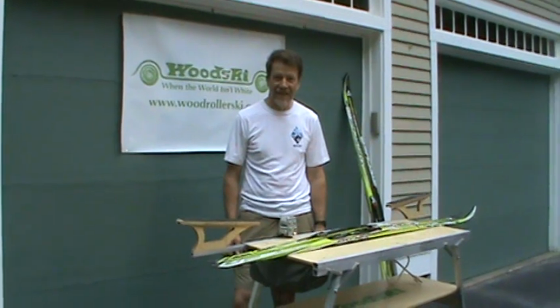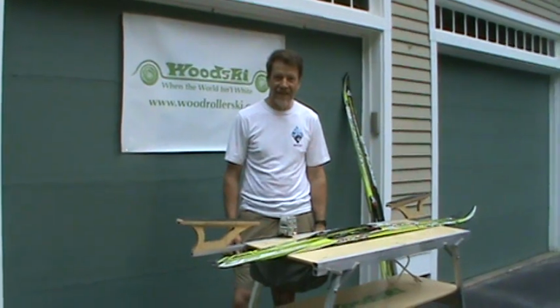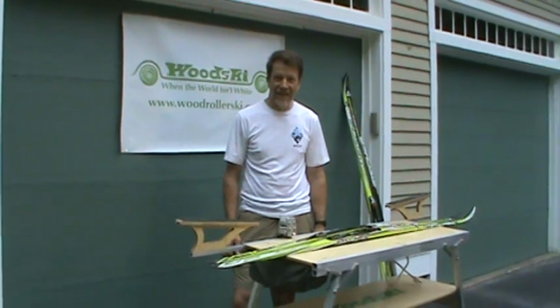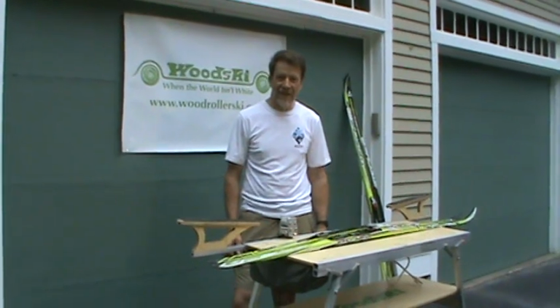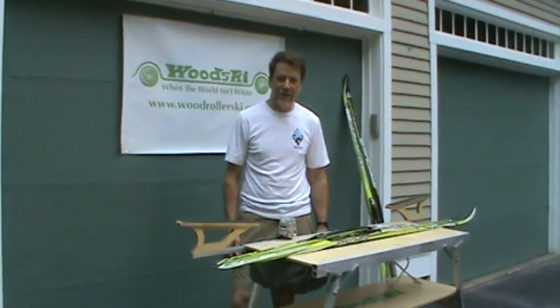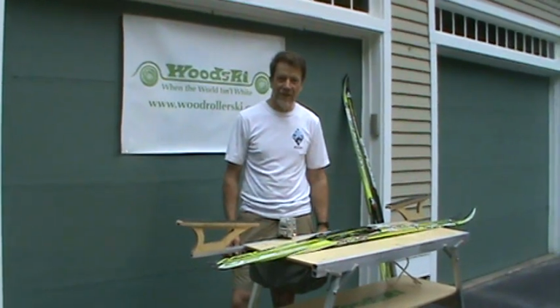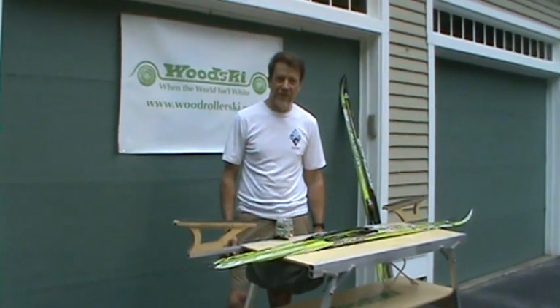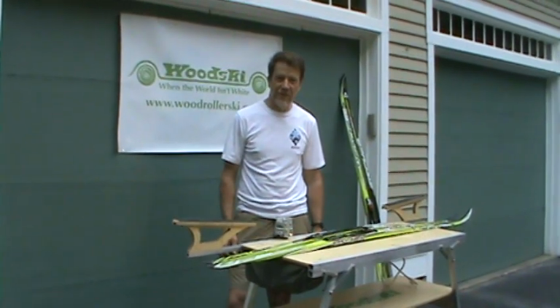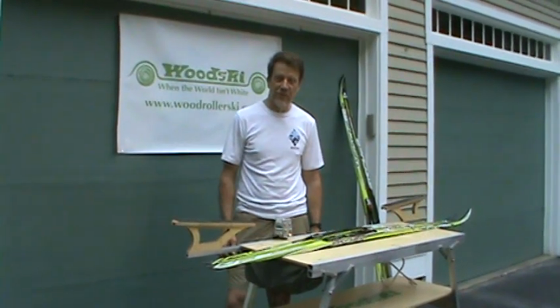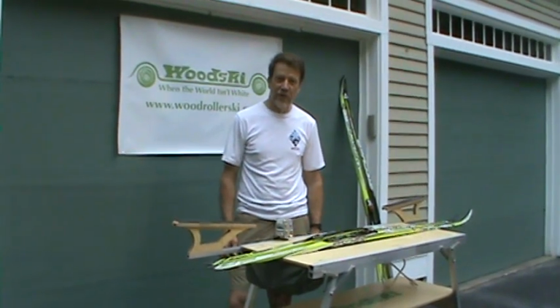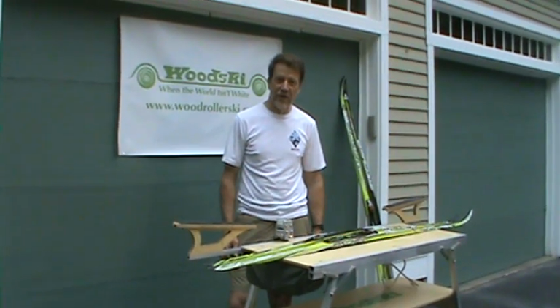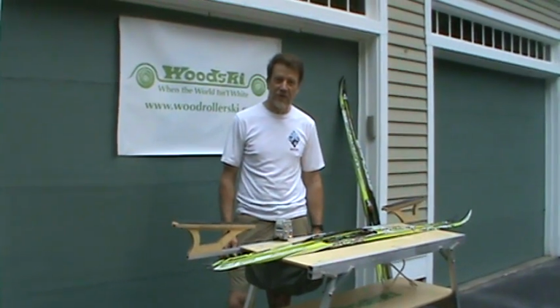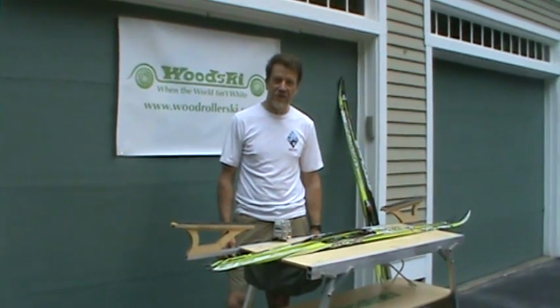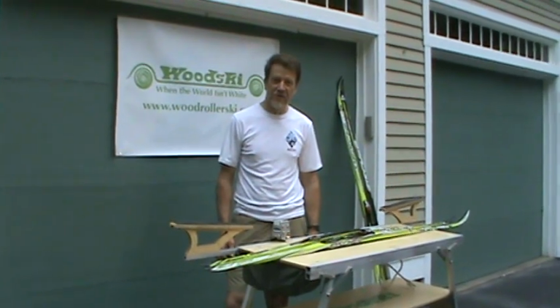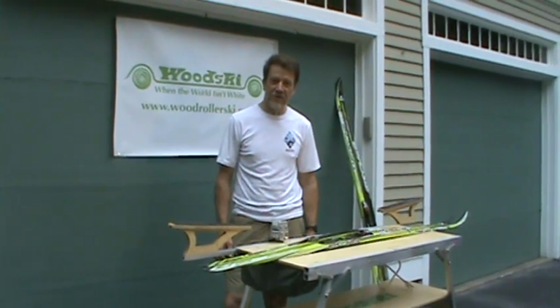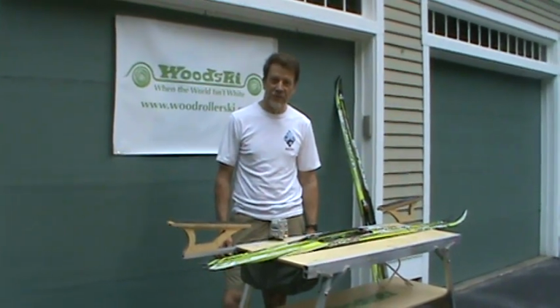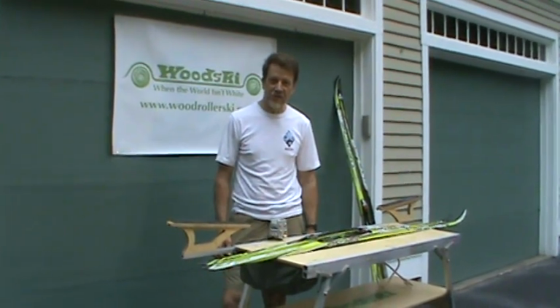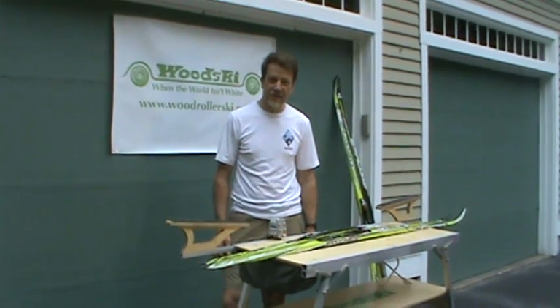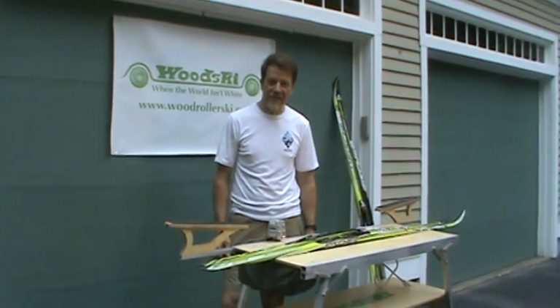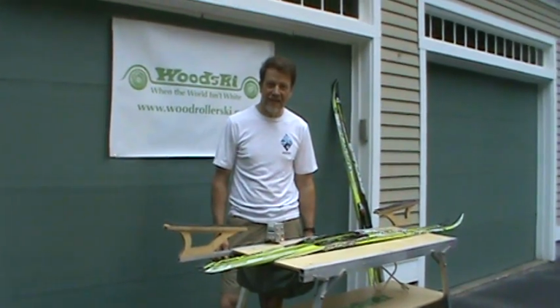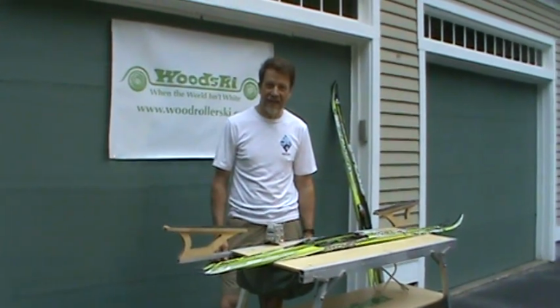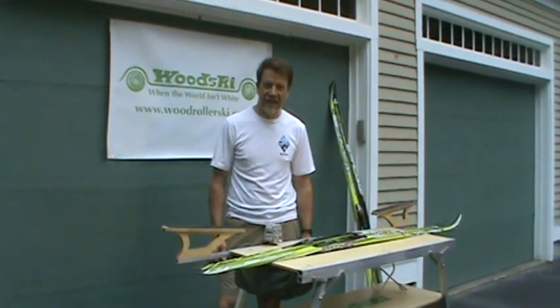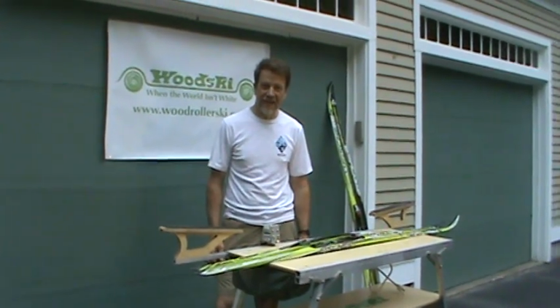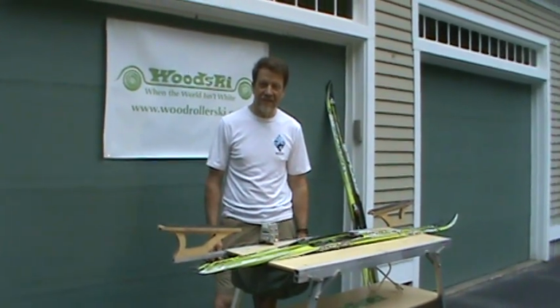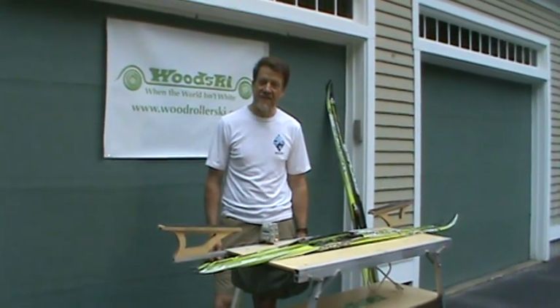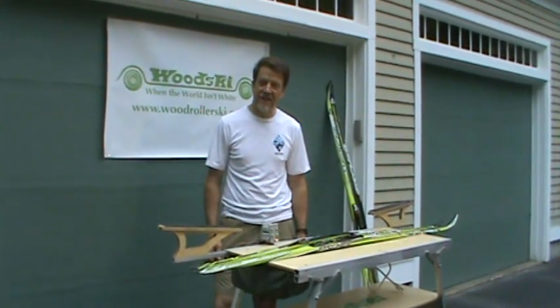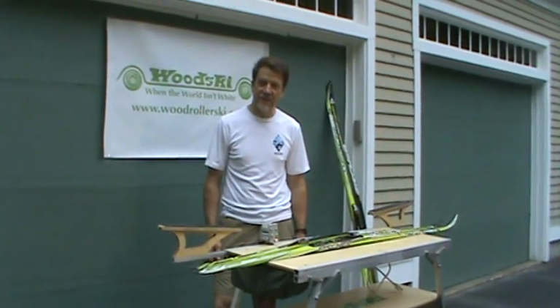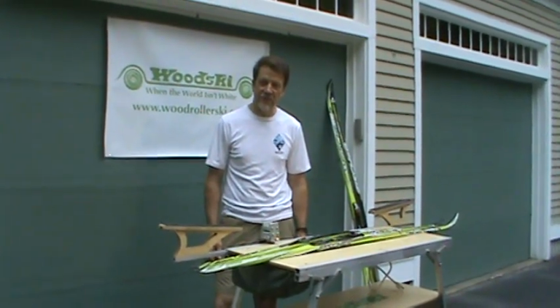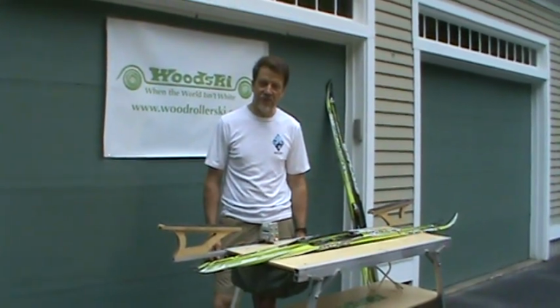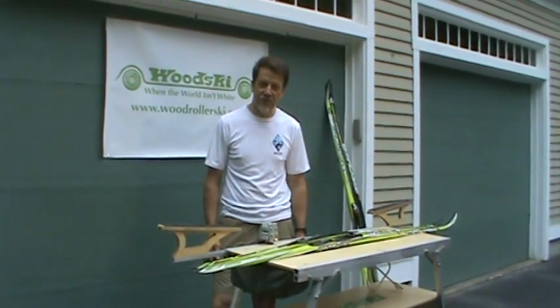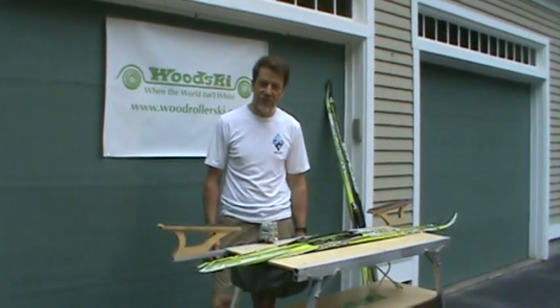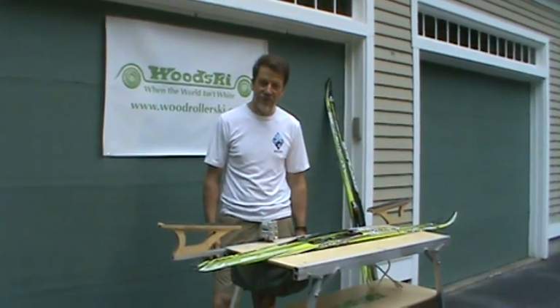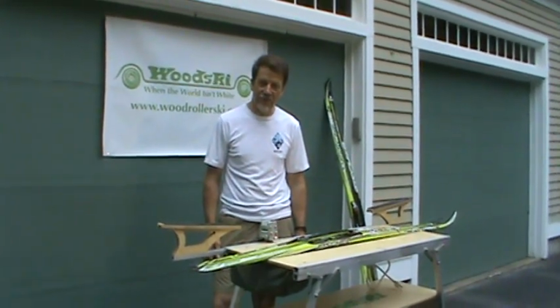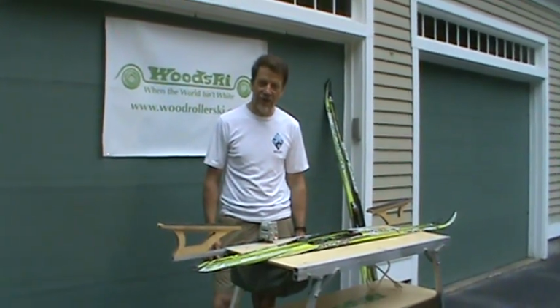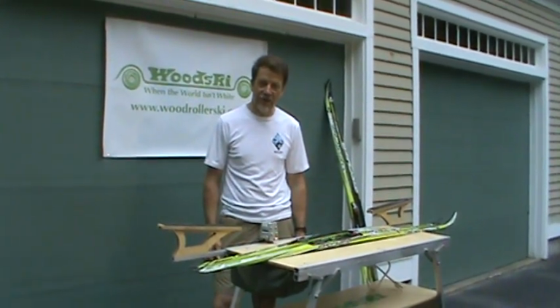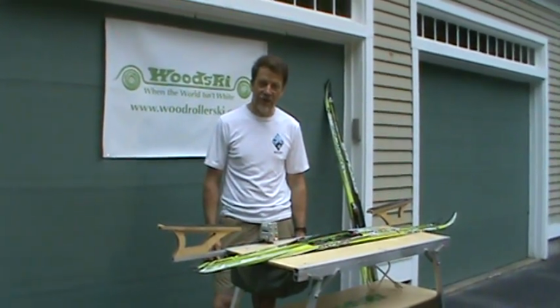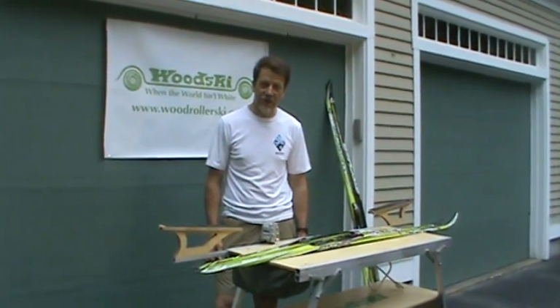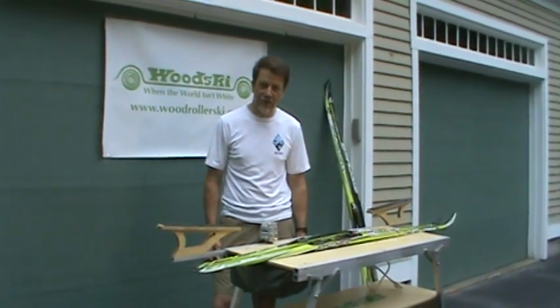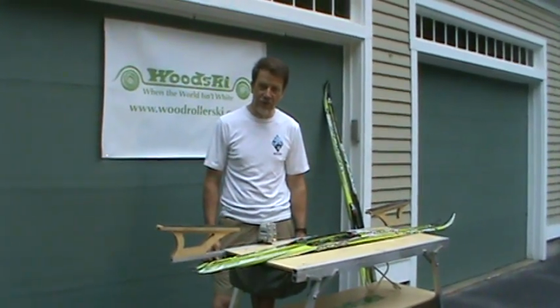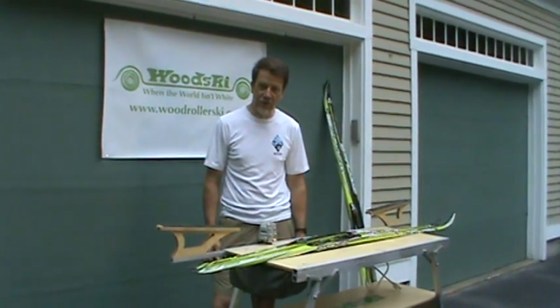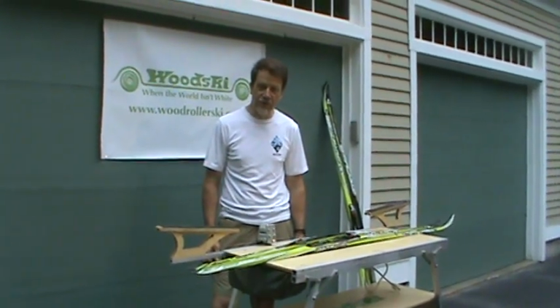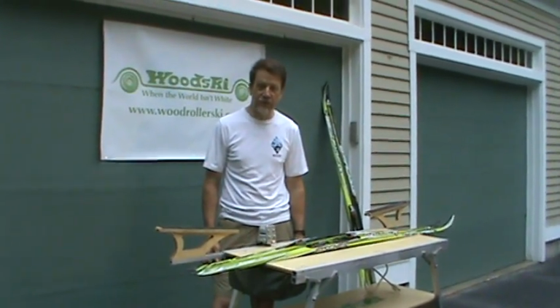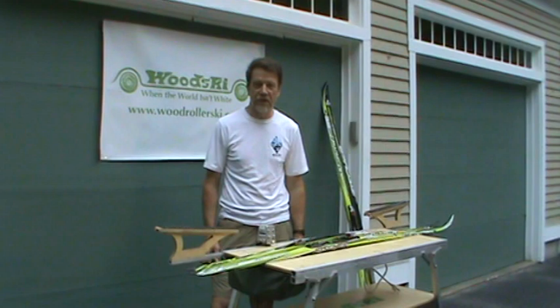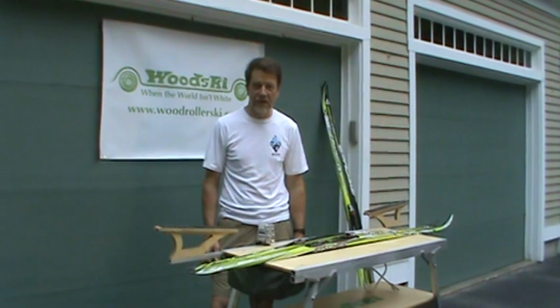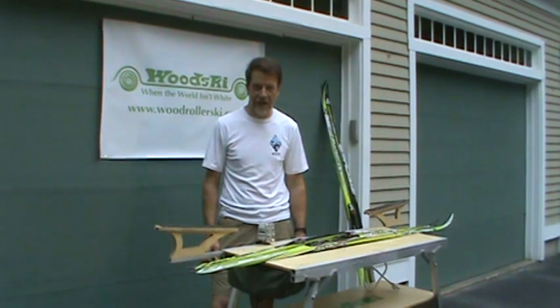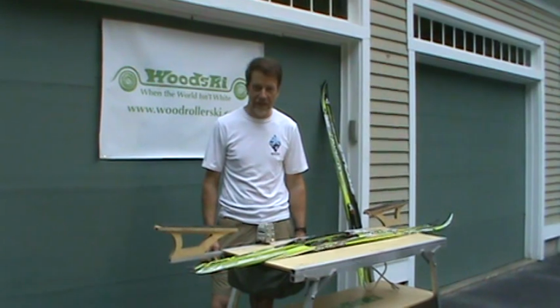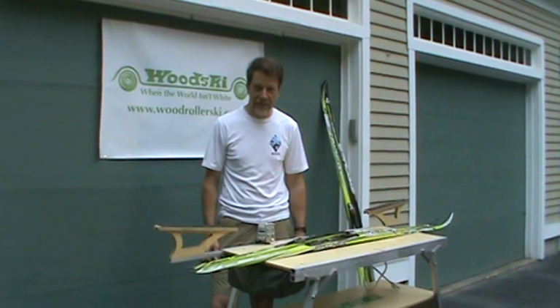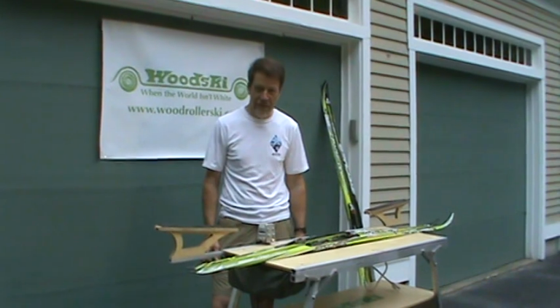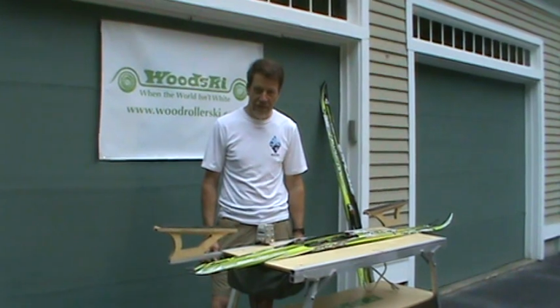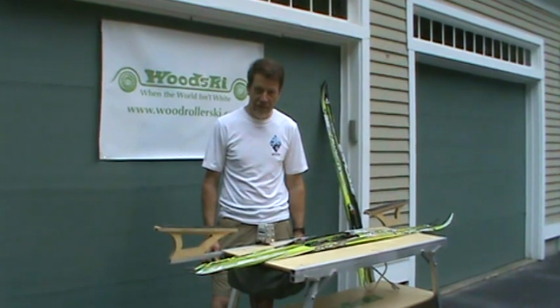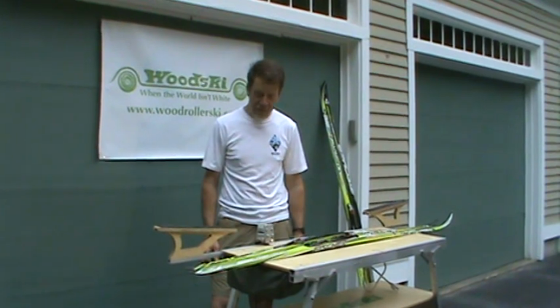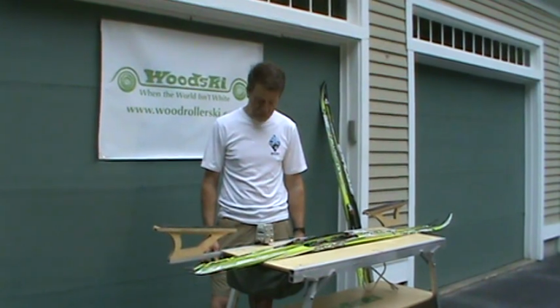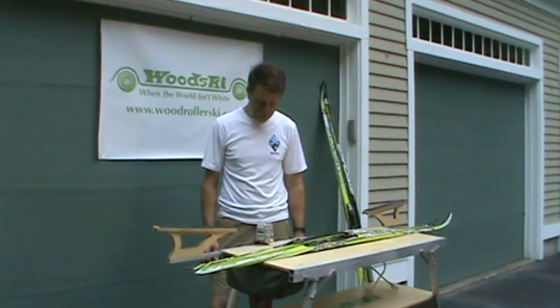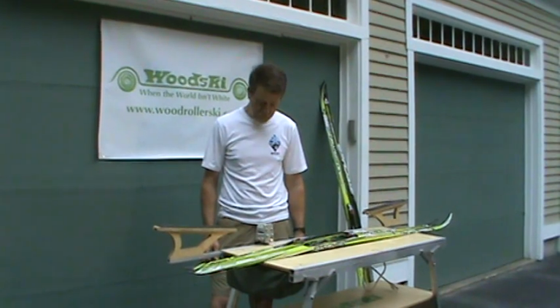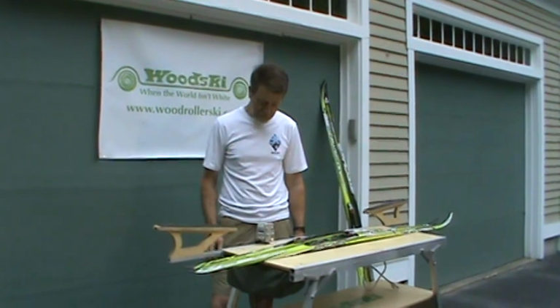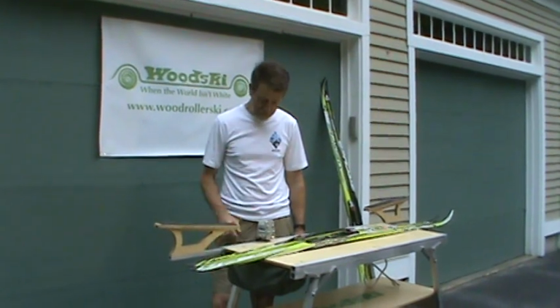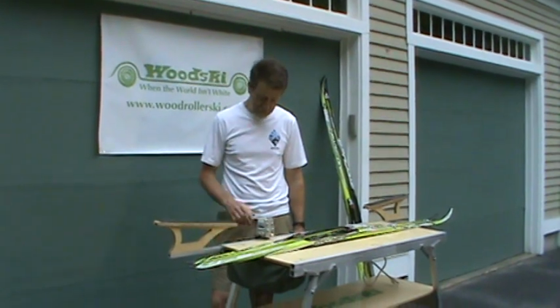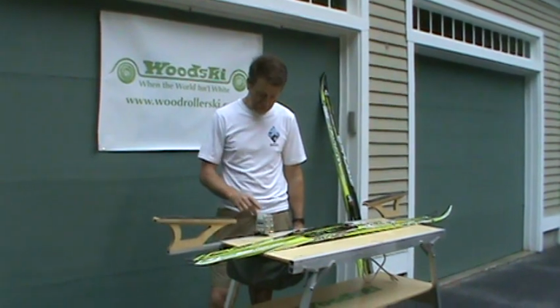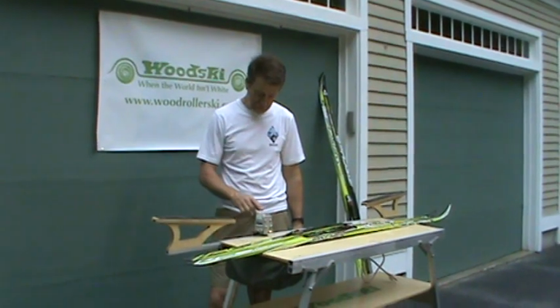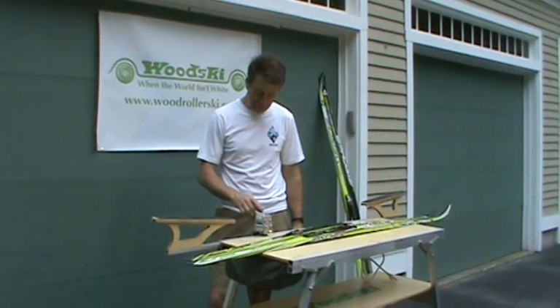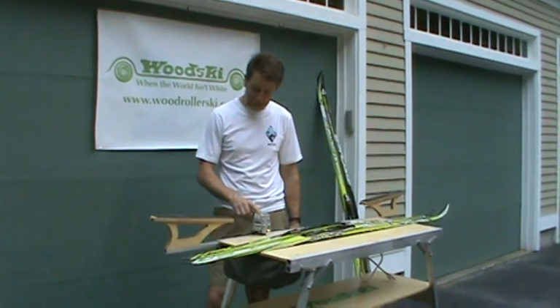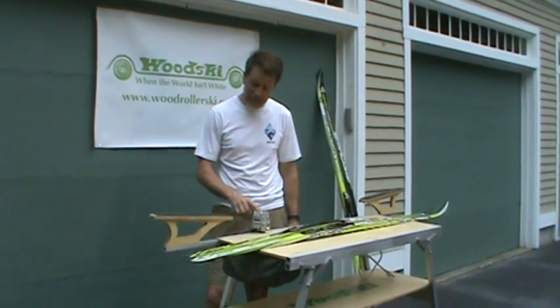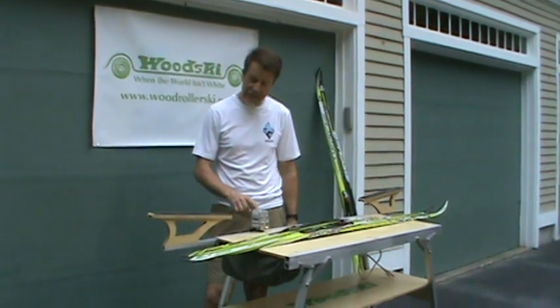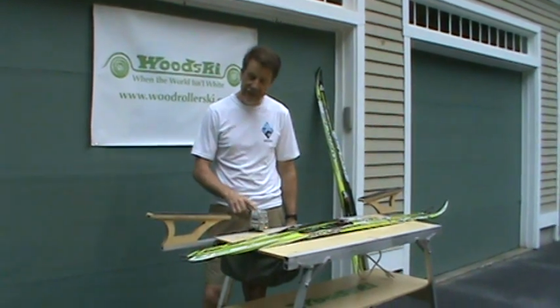Hello, I'm Peter Broy, President of WoodSki, and today I want to show you our new foot clamp, which is really cool and amazing.